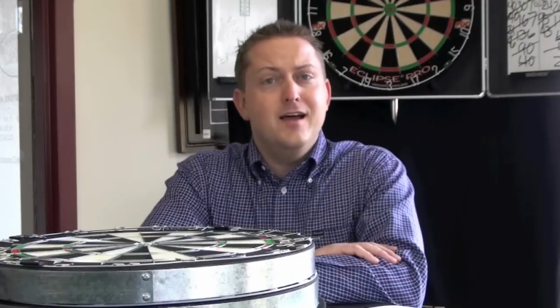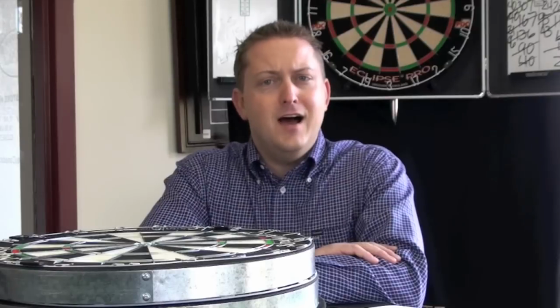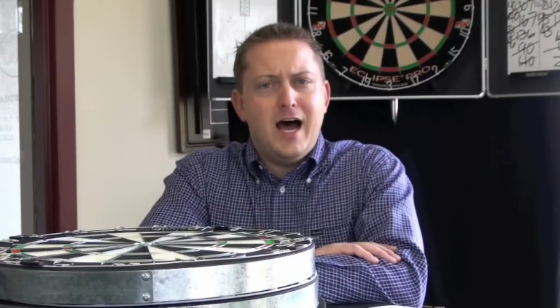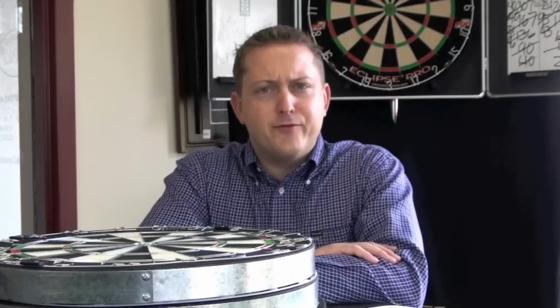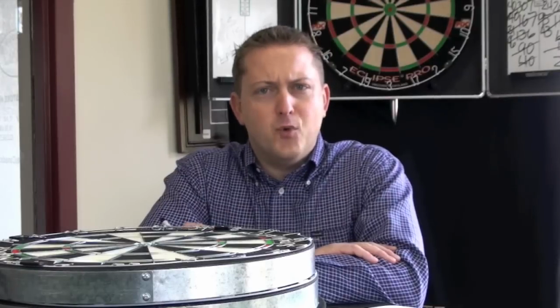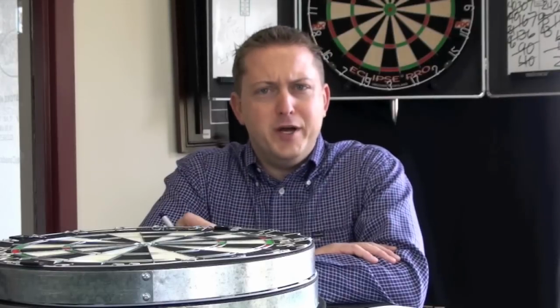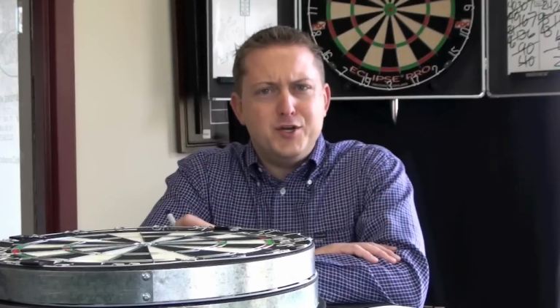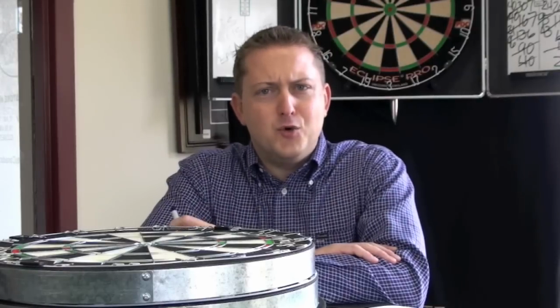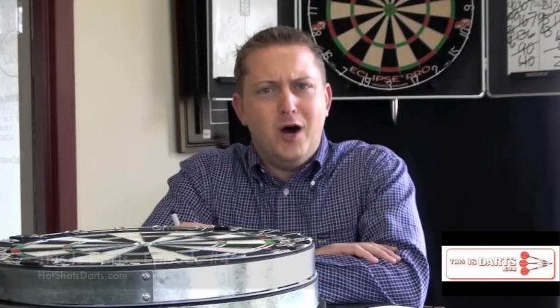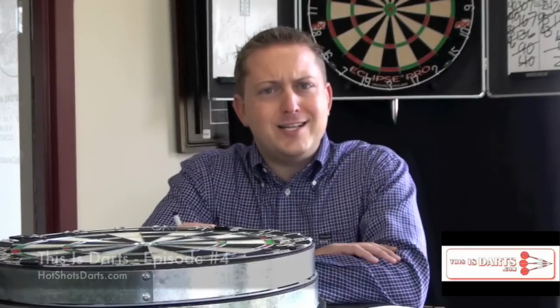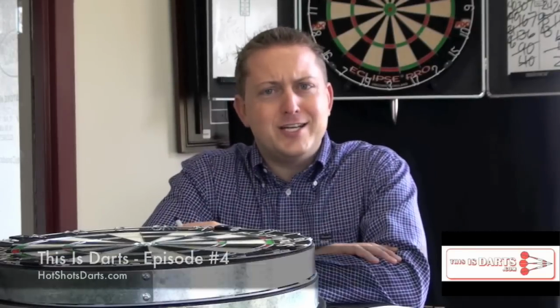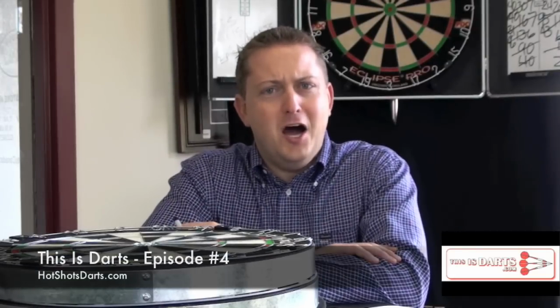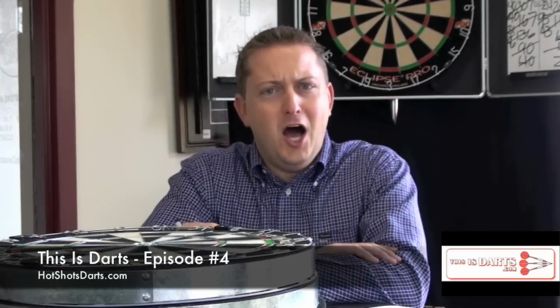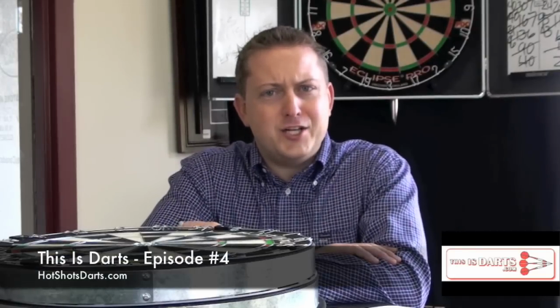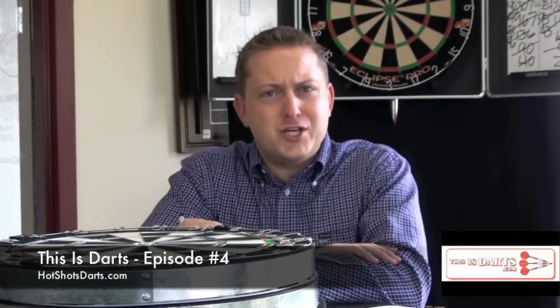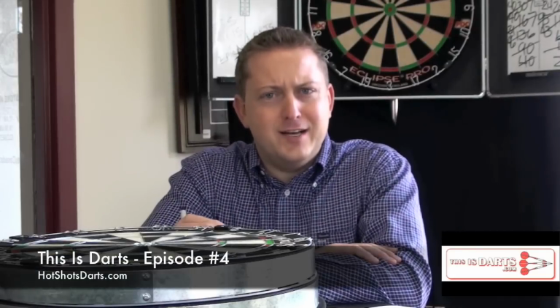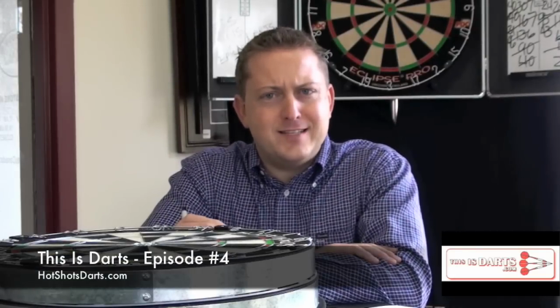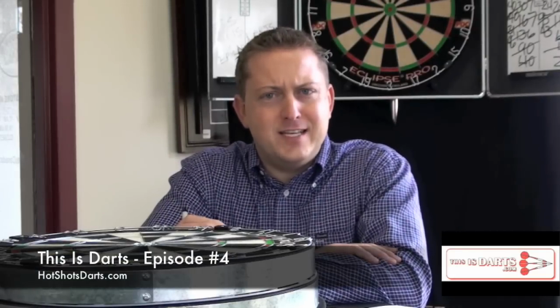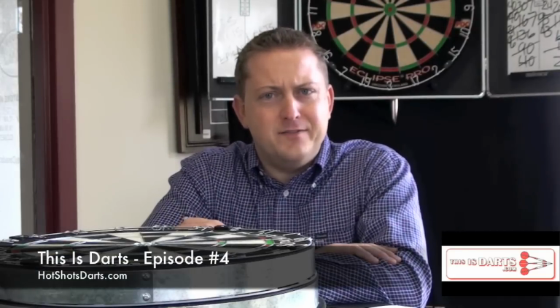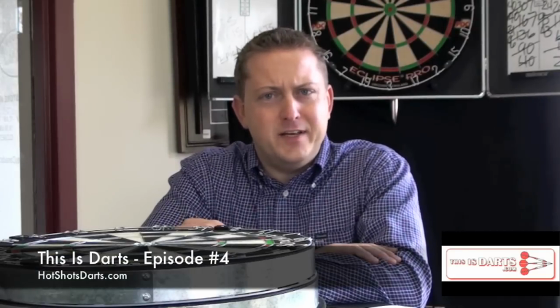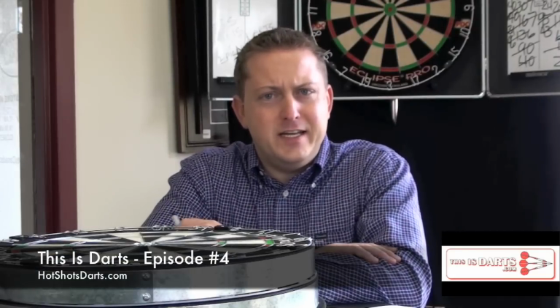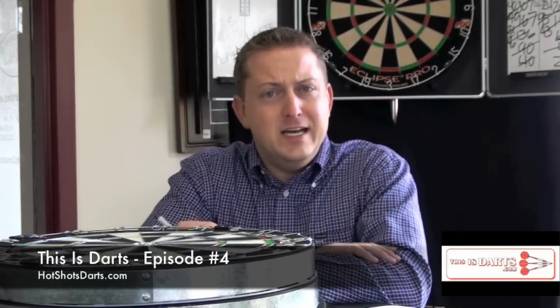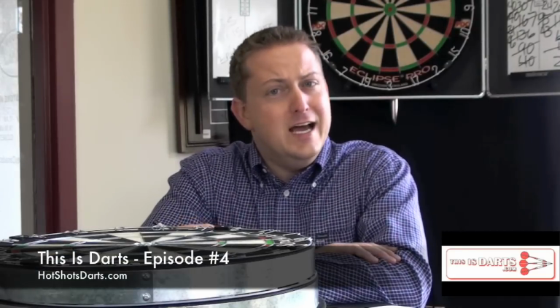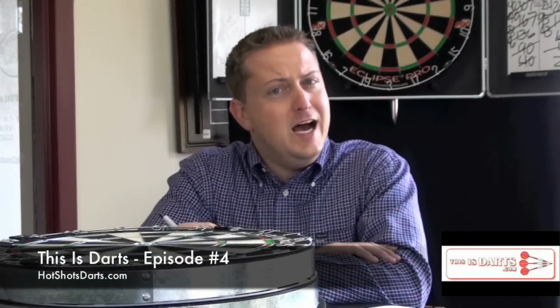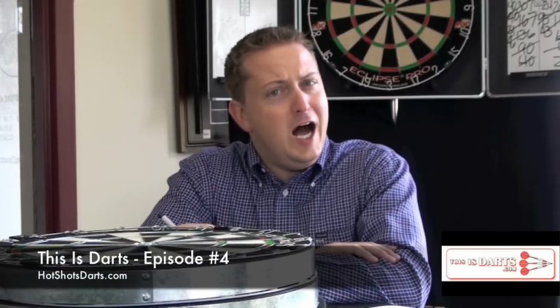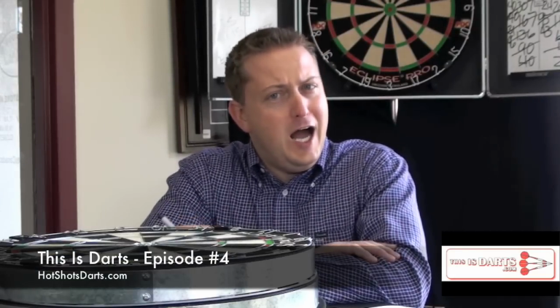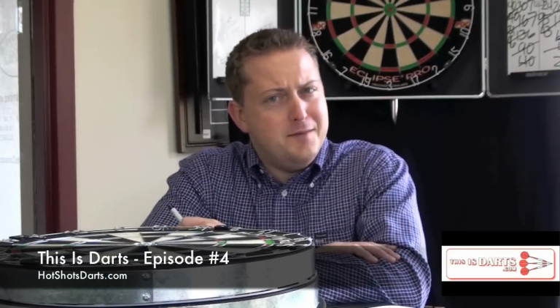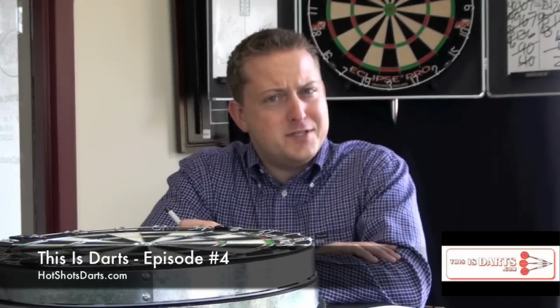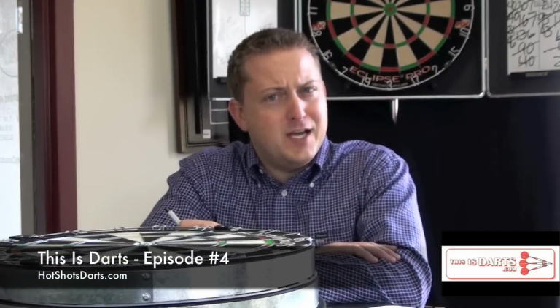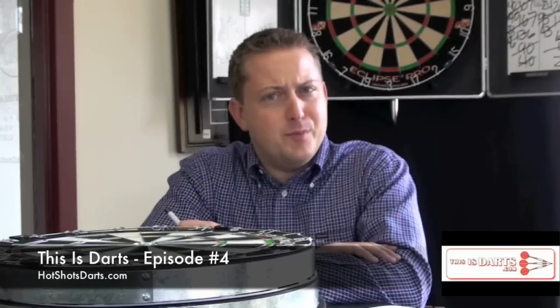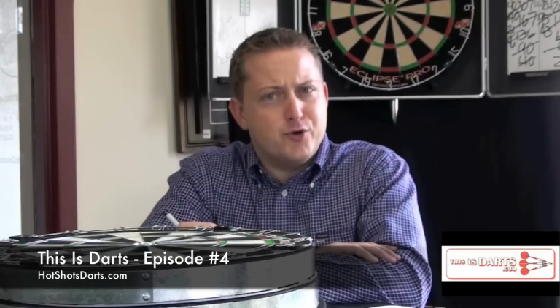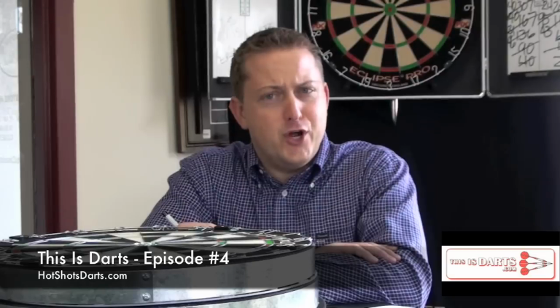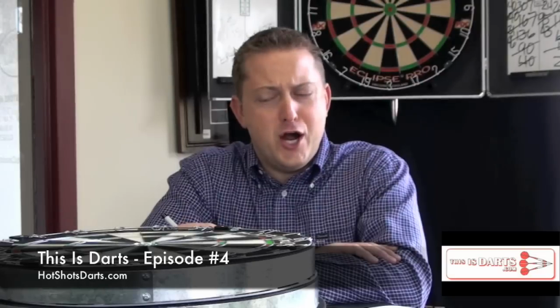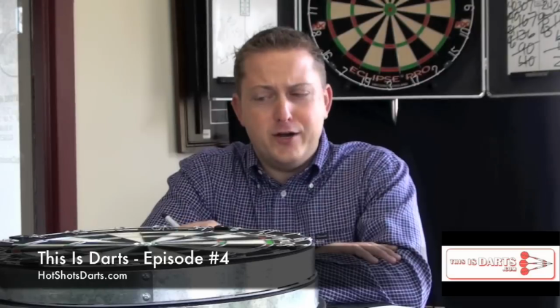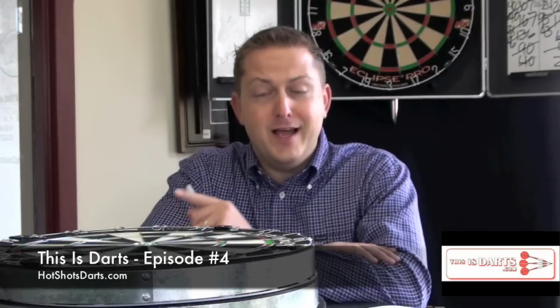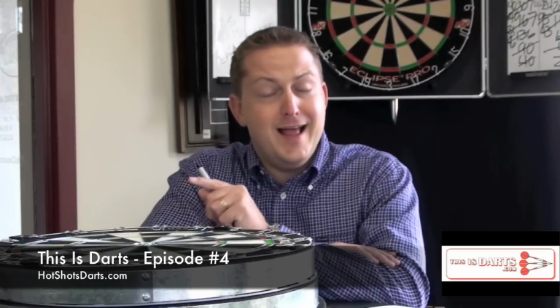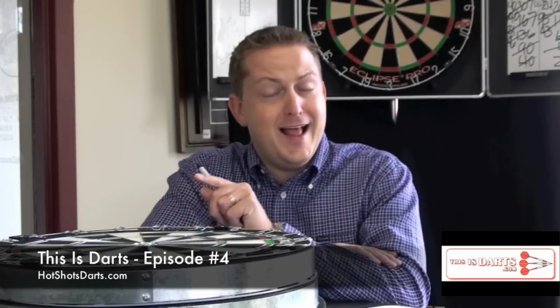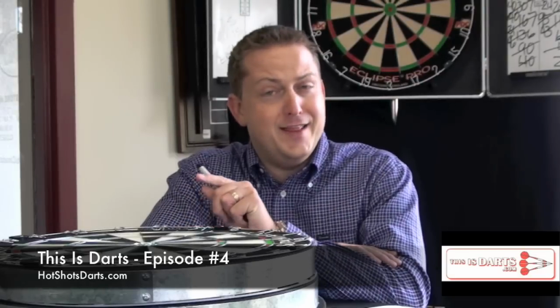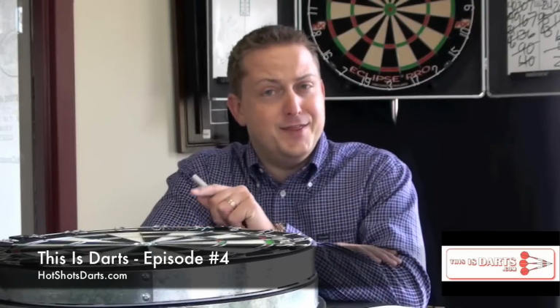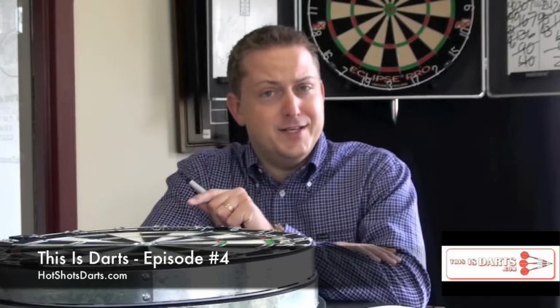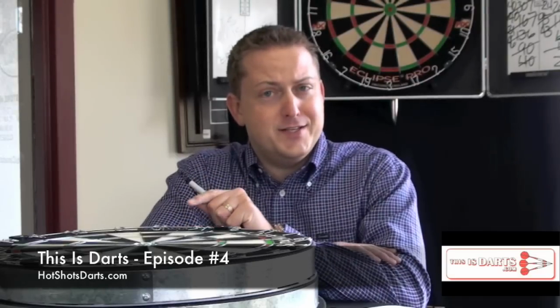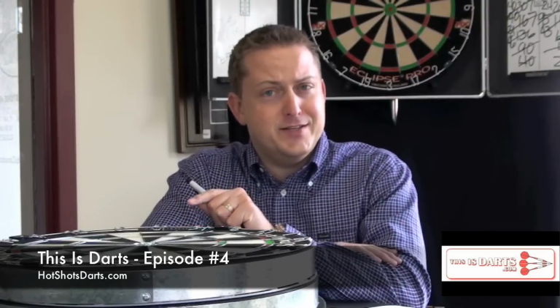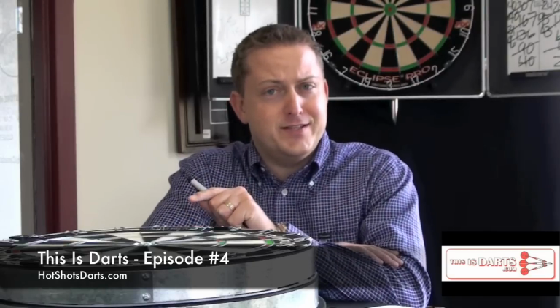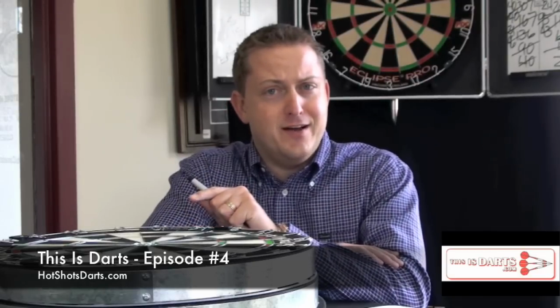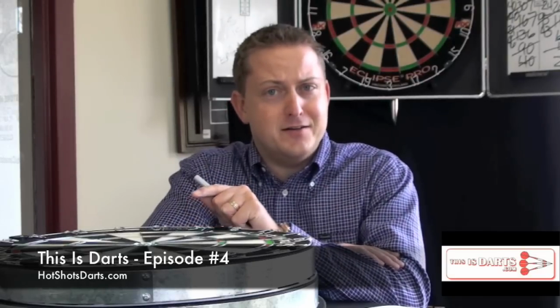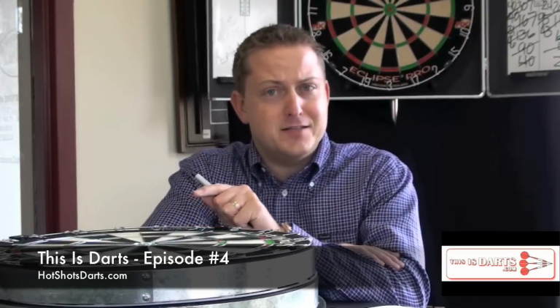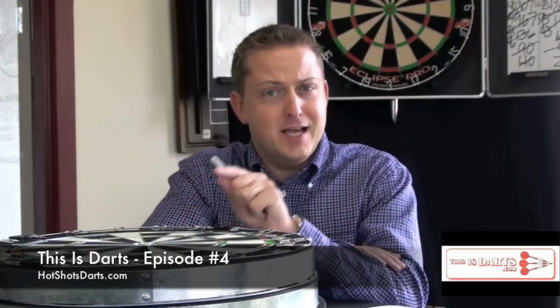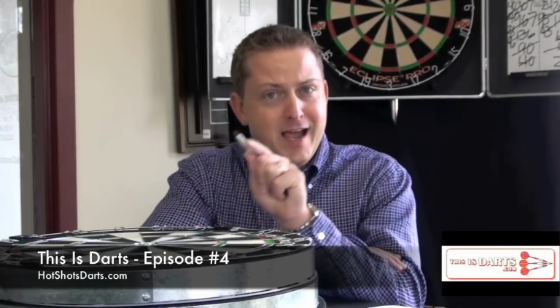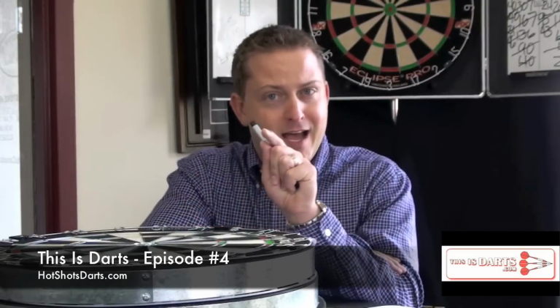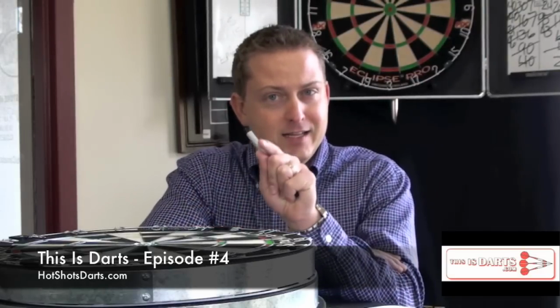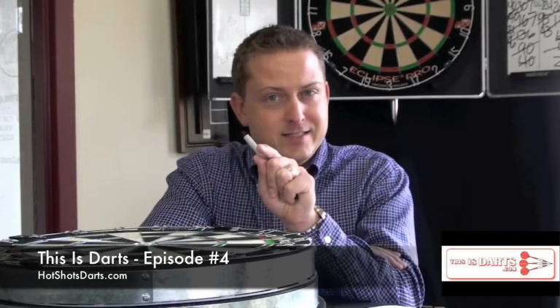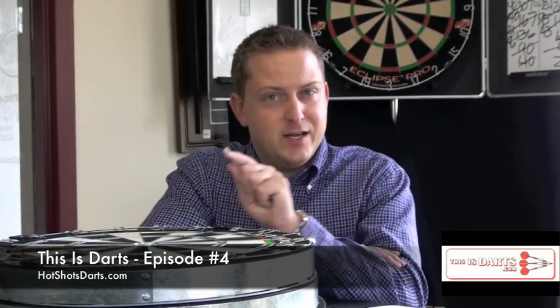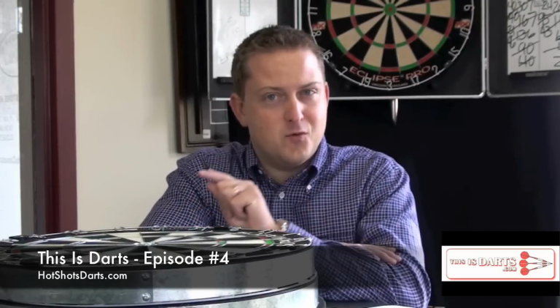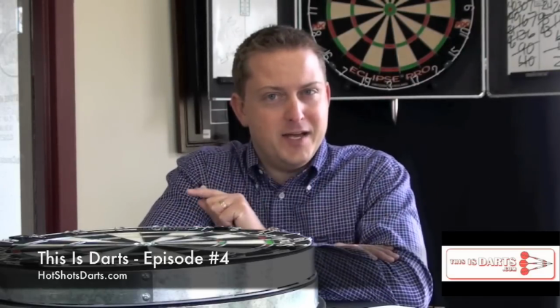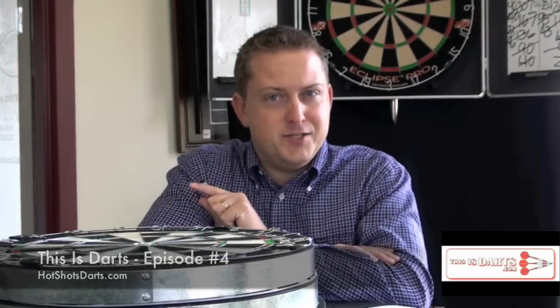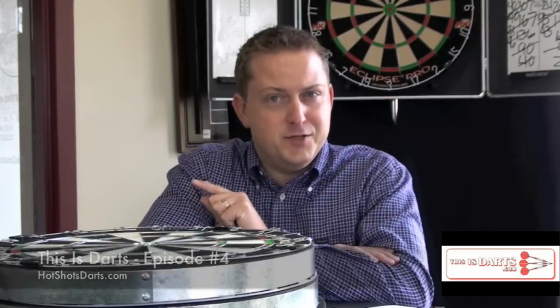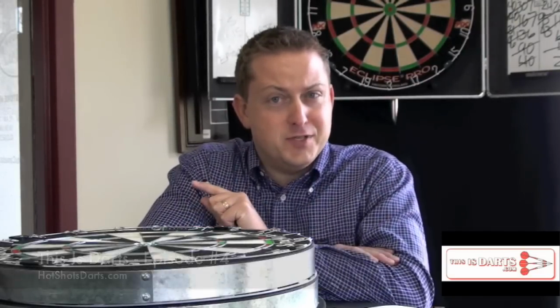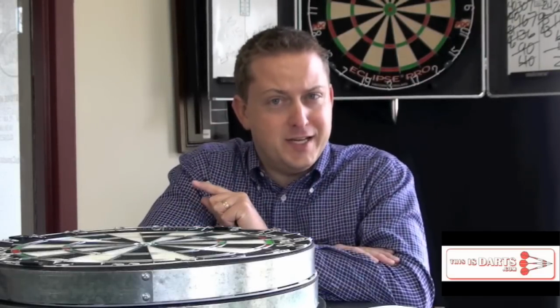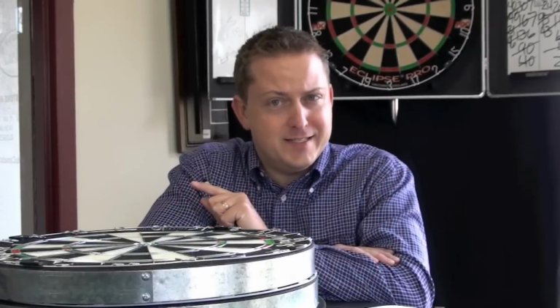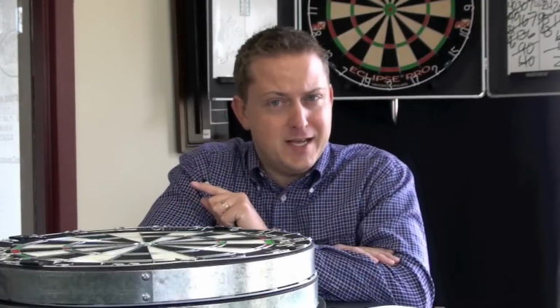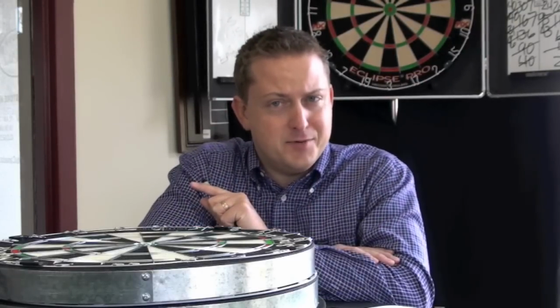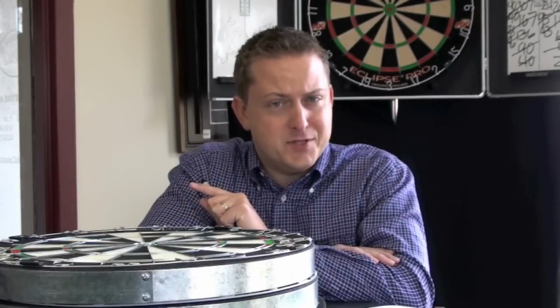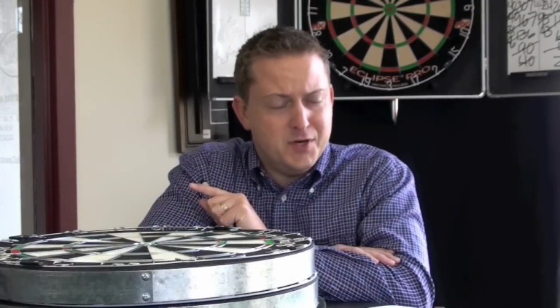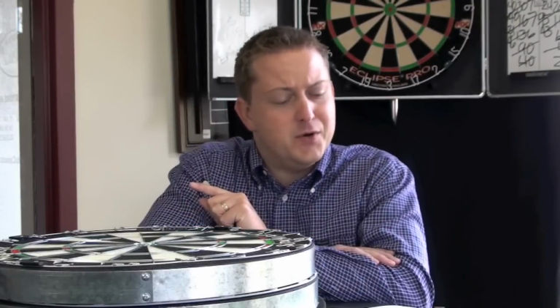Hi everyone, you're watching Hot Shots TV. I'm Scott Briard and this is Darts — let's get right to today's episode.